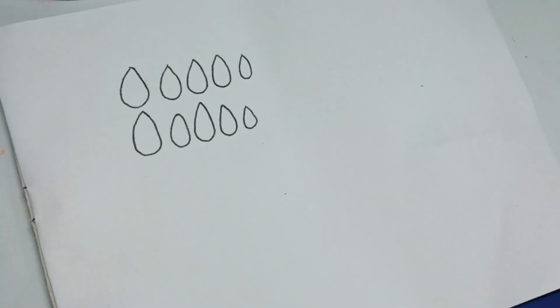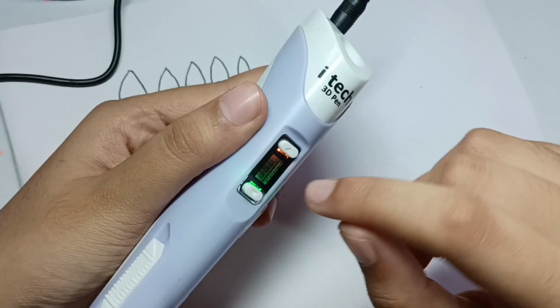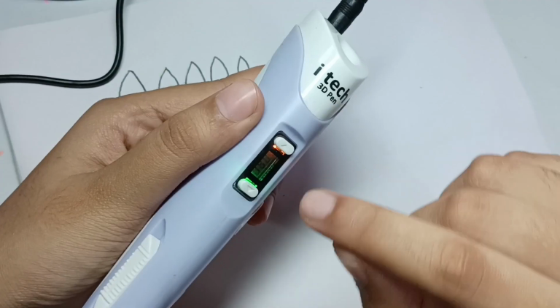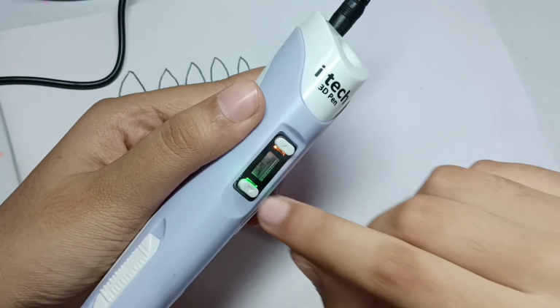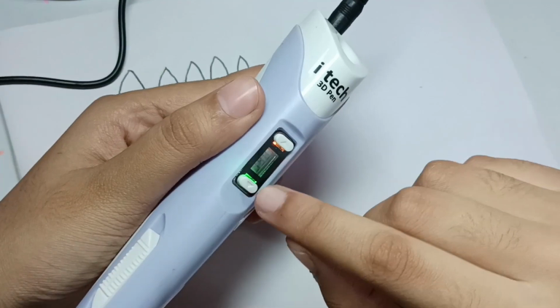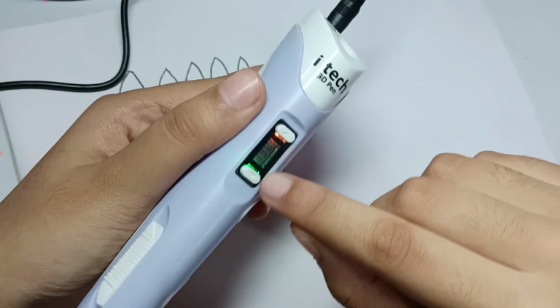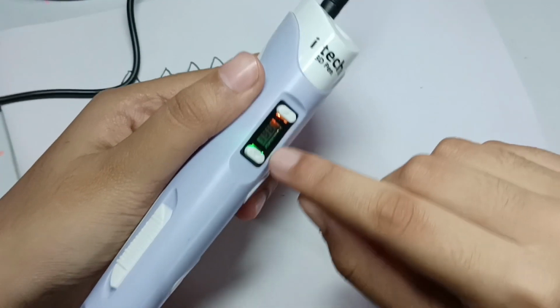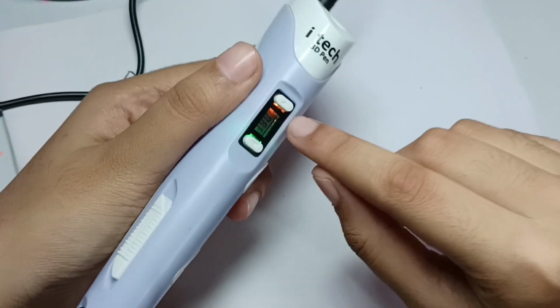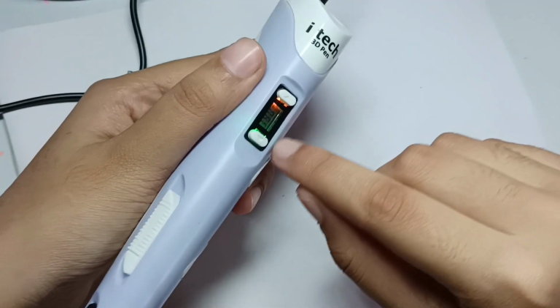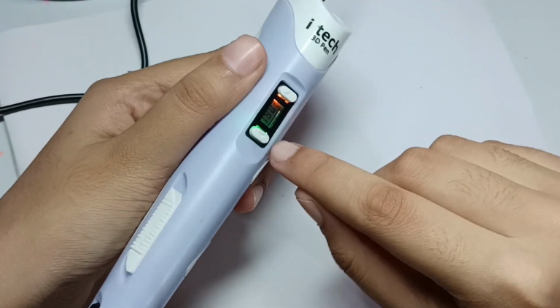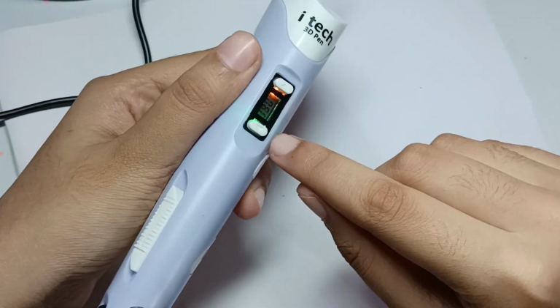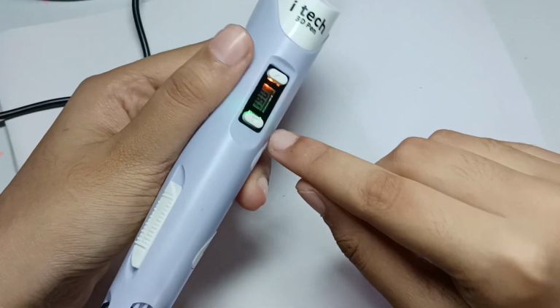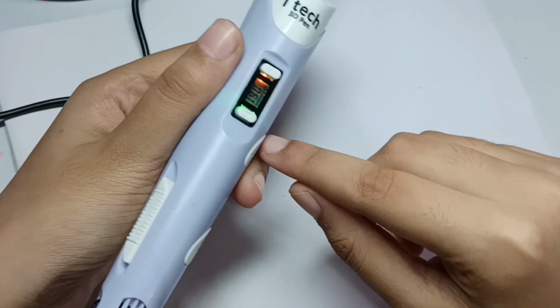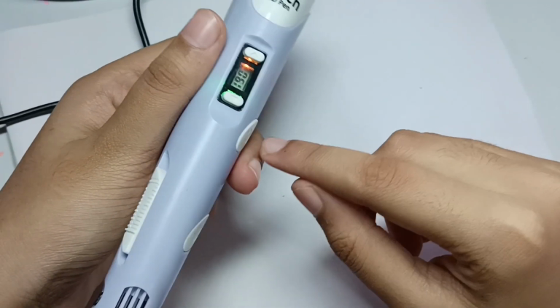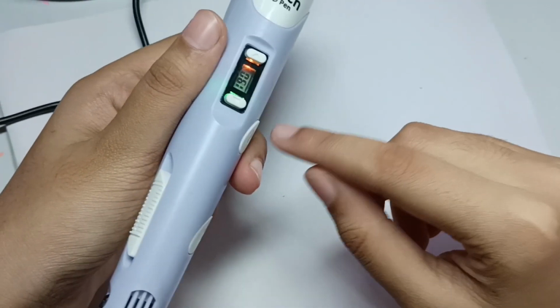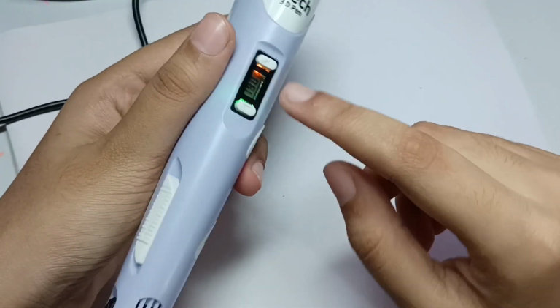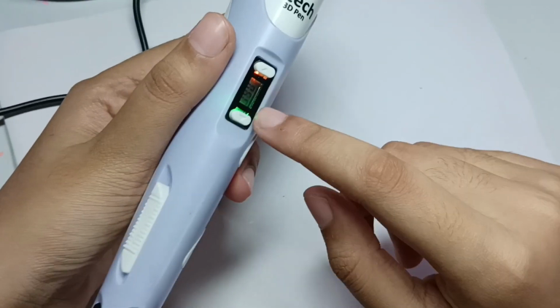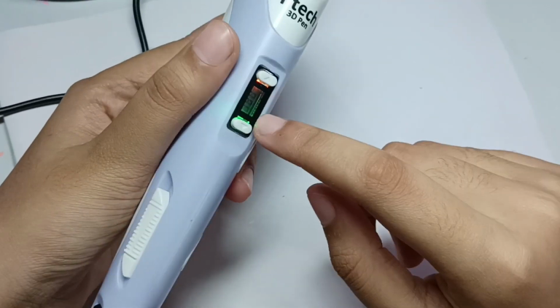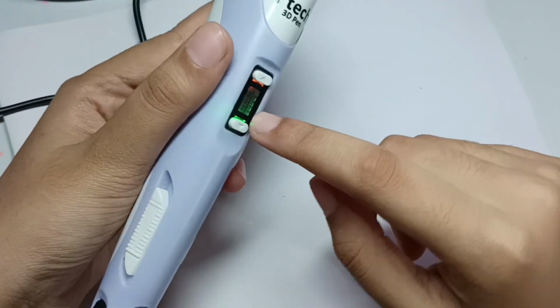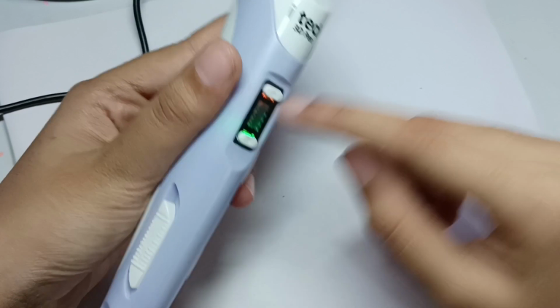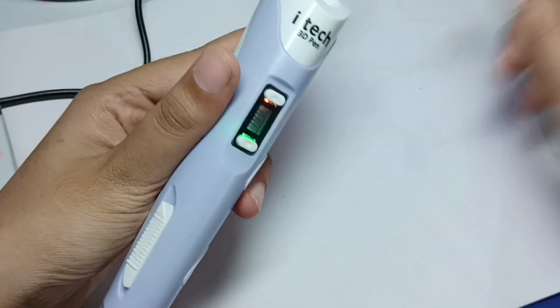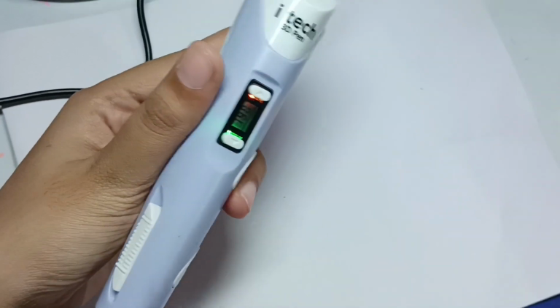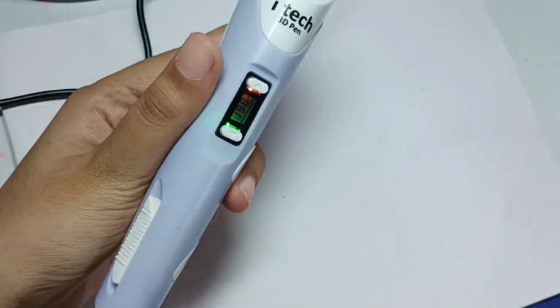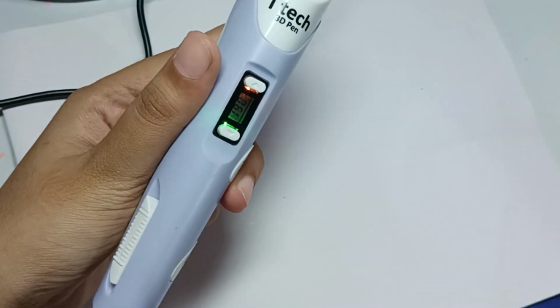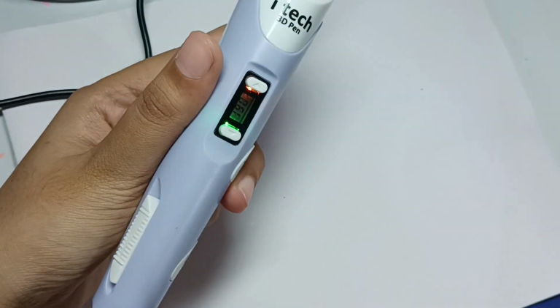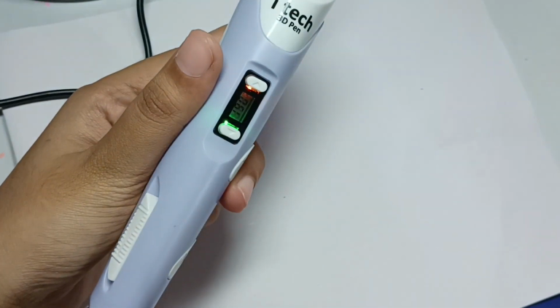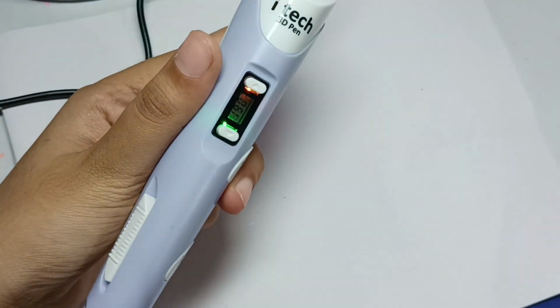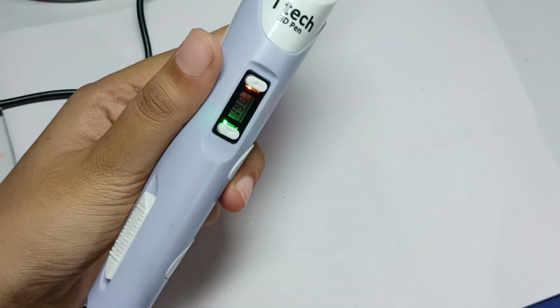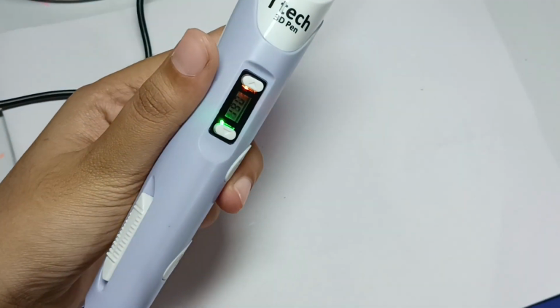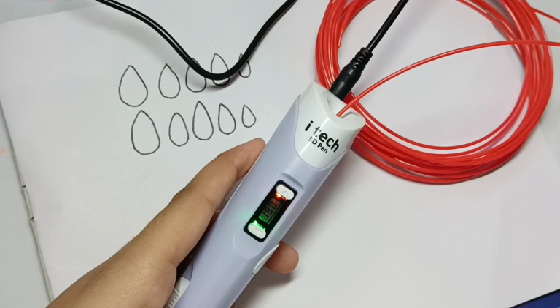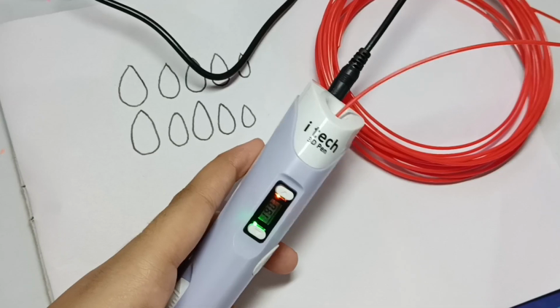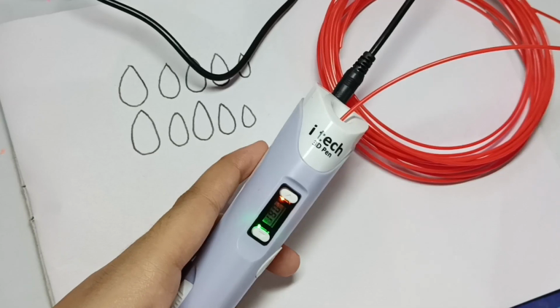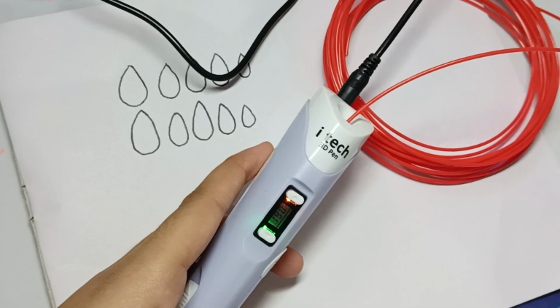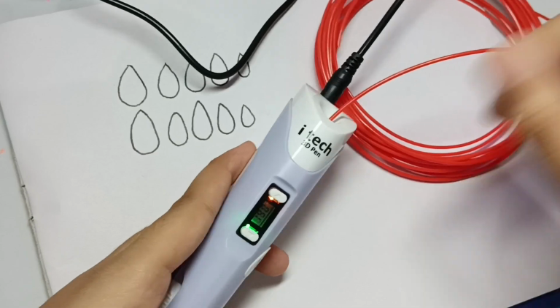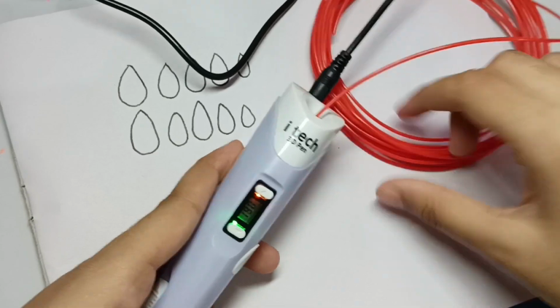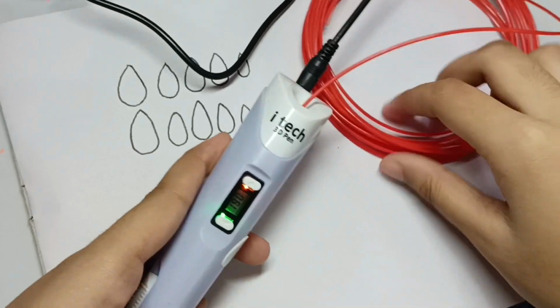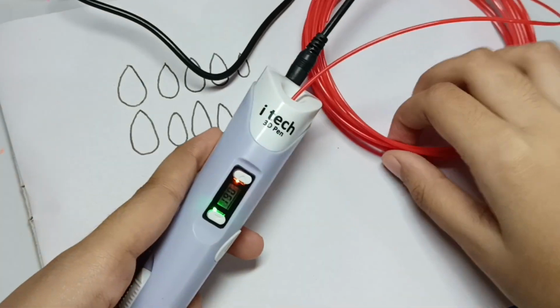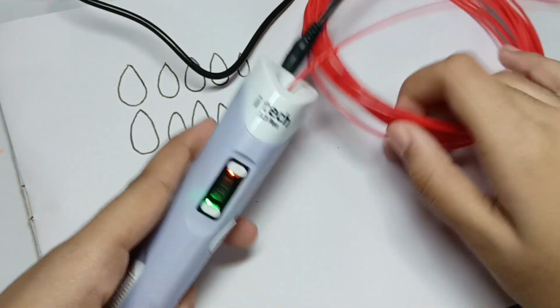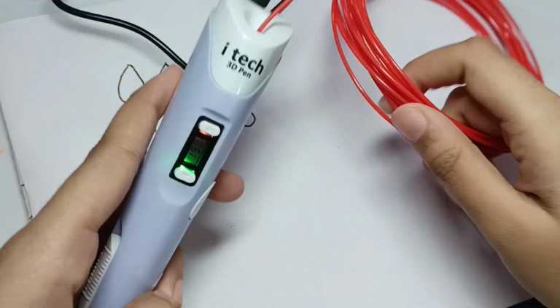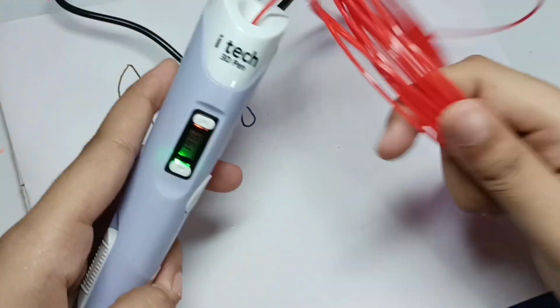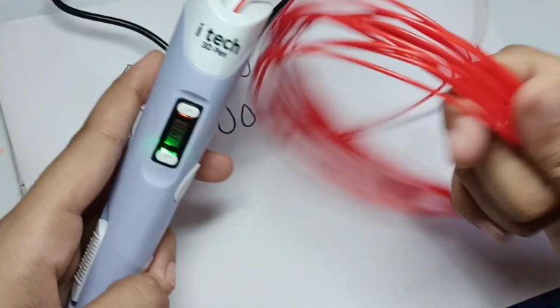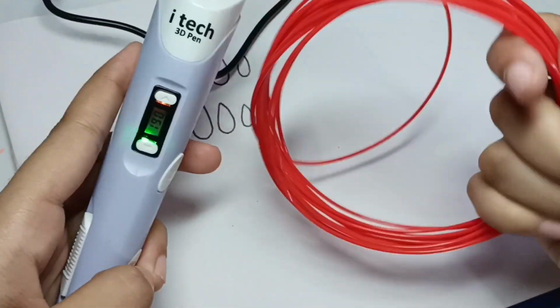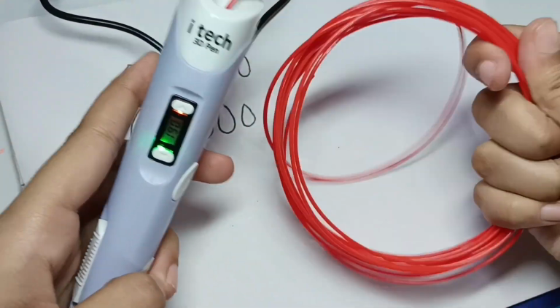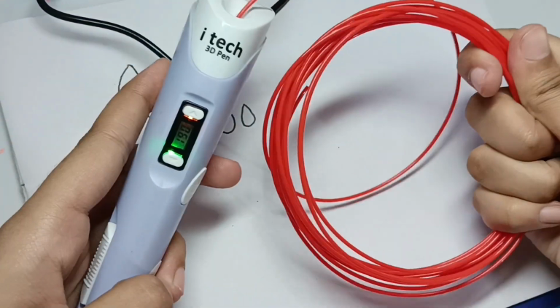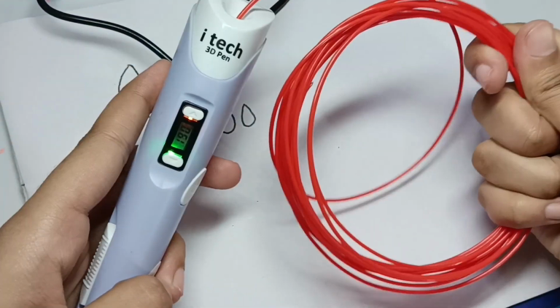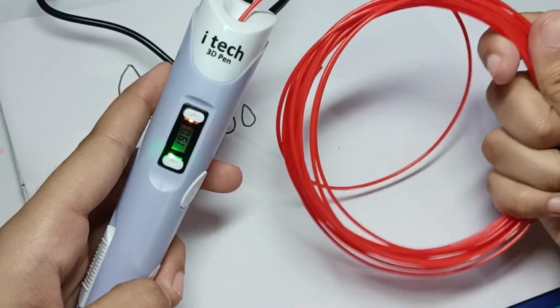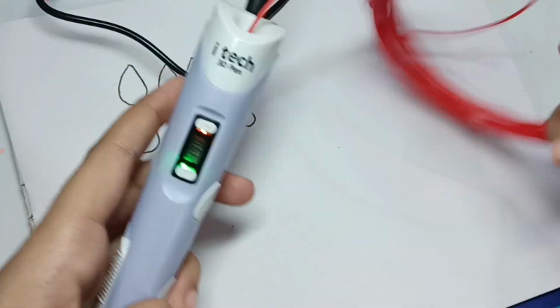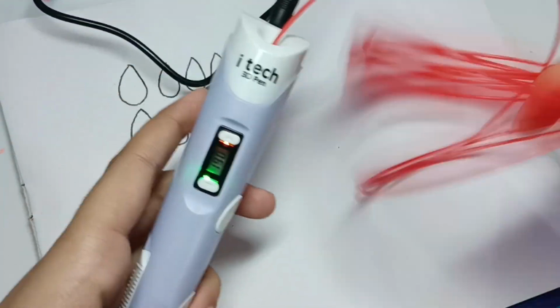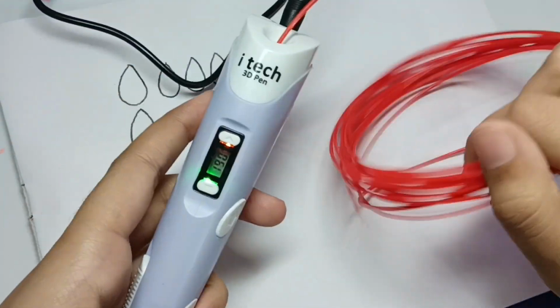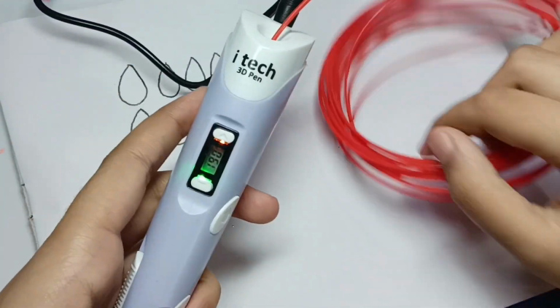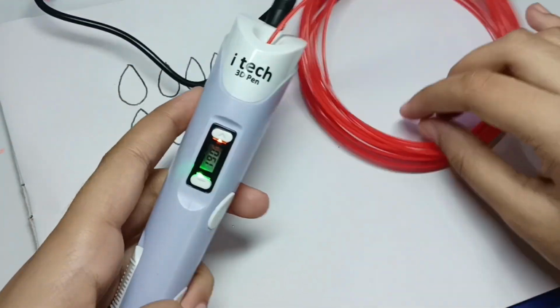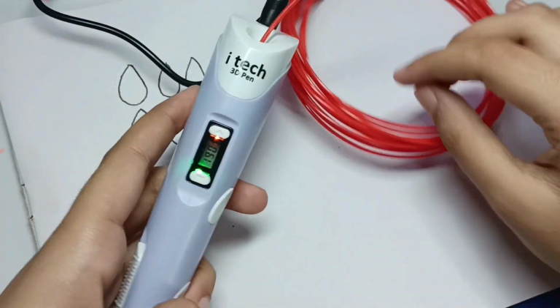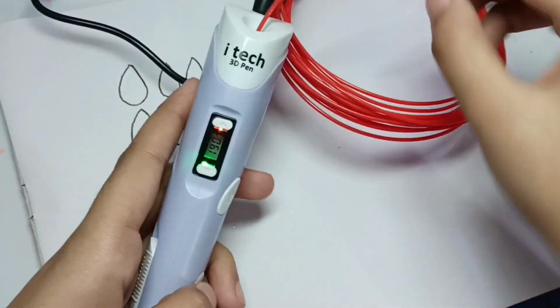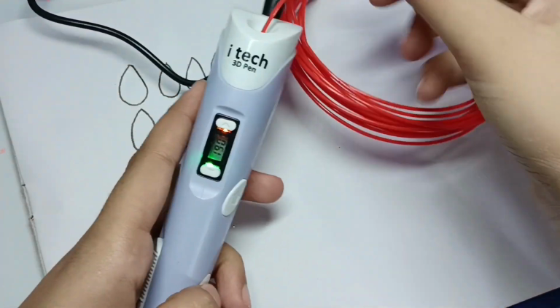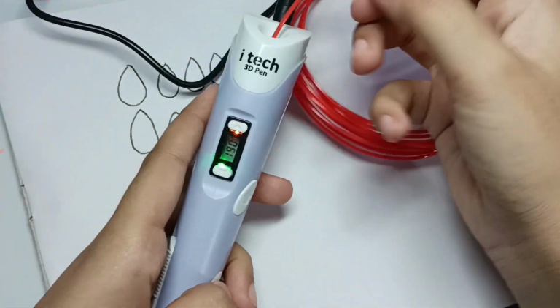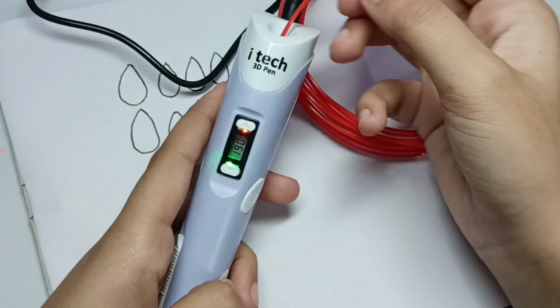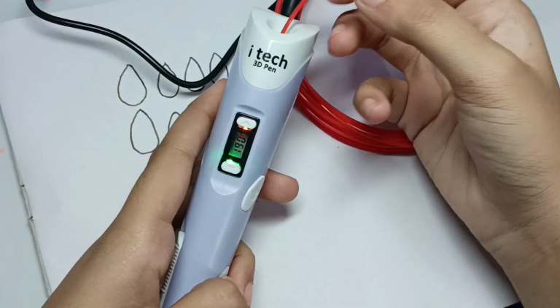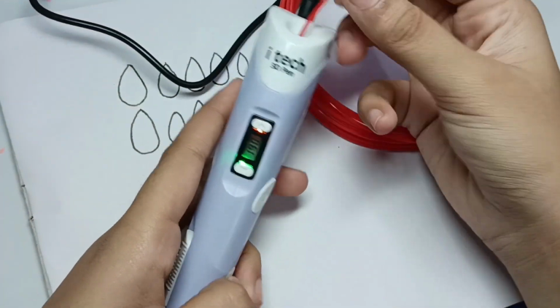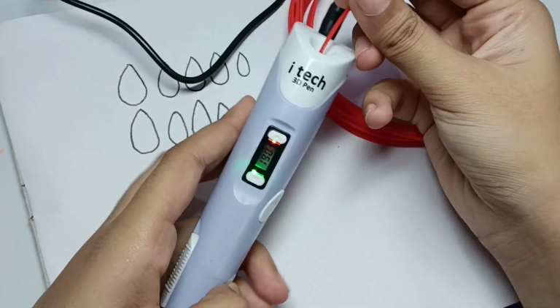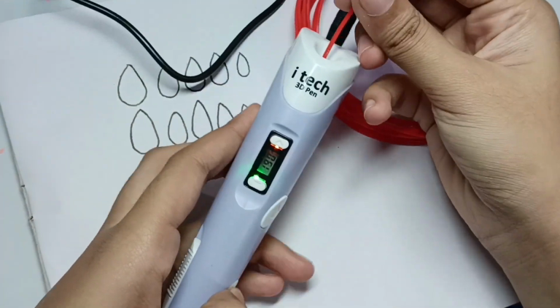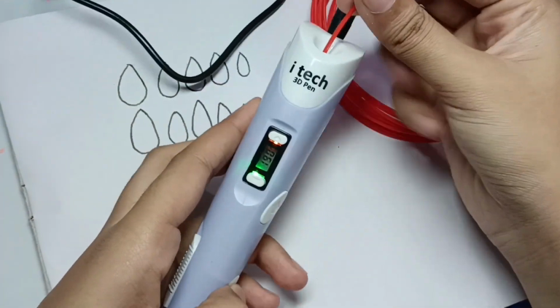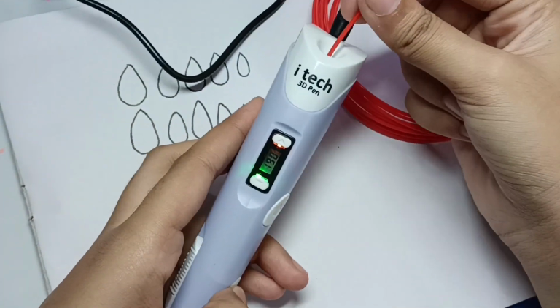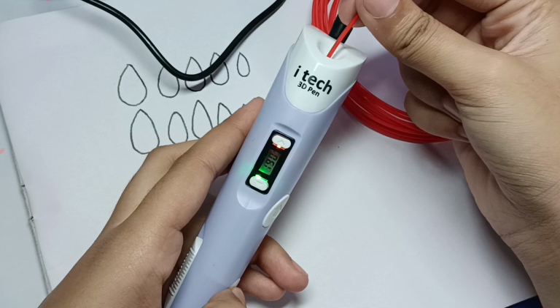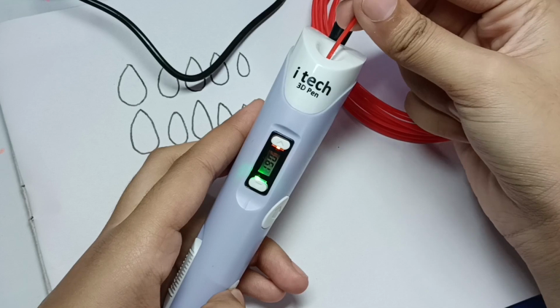We have our green light here, so let's start. I have taken the red filament and now I am inserting it into my 3D pen.